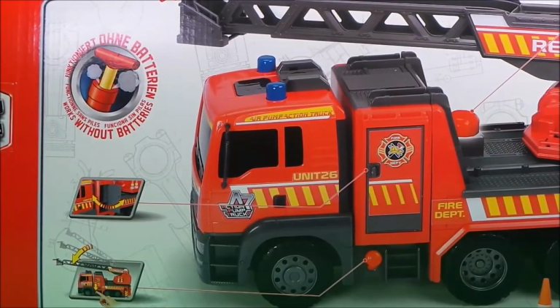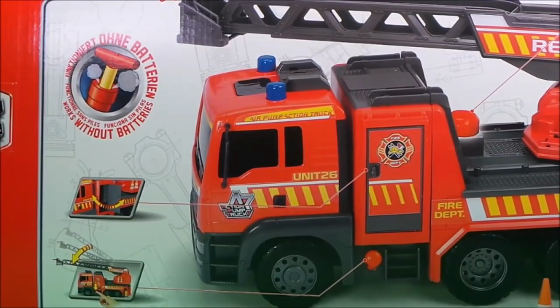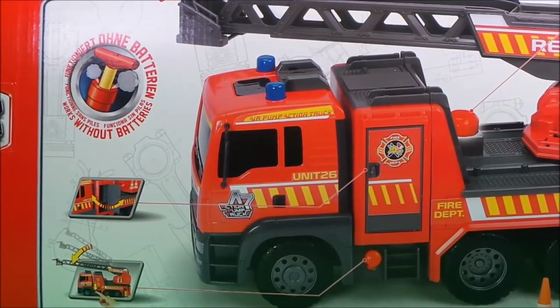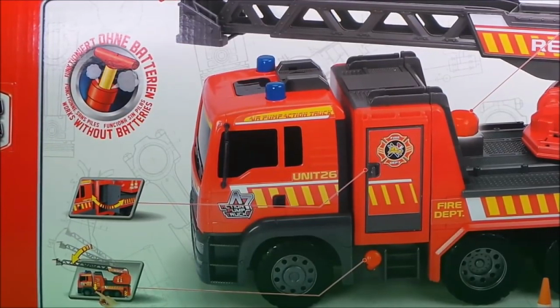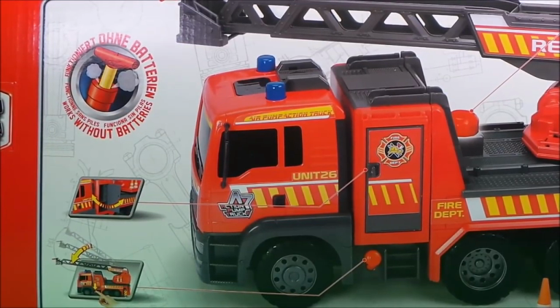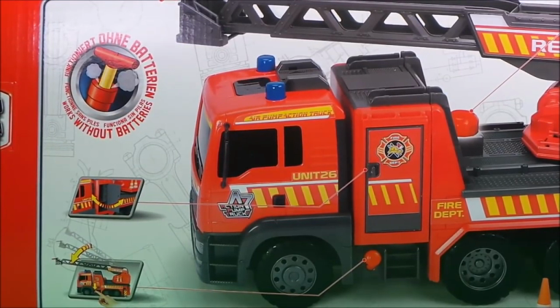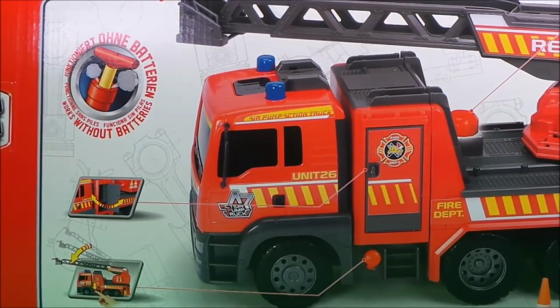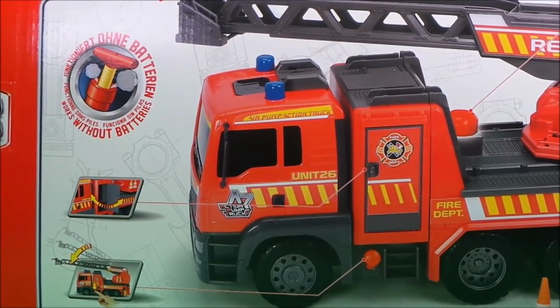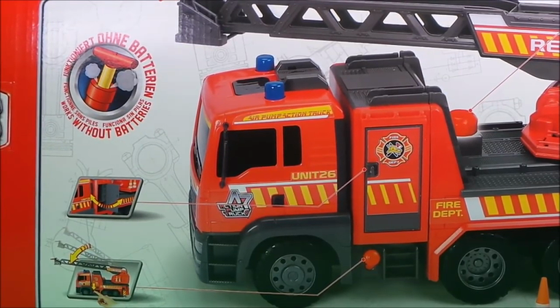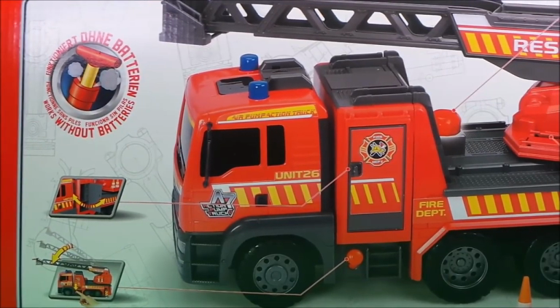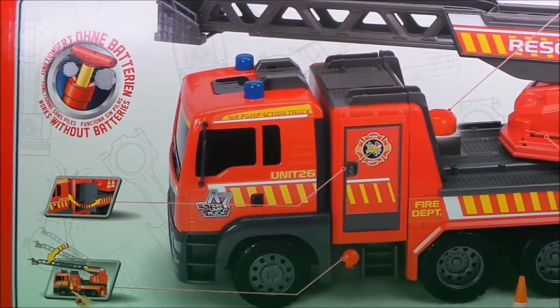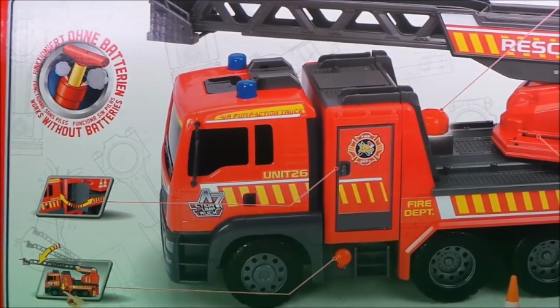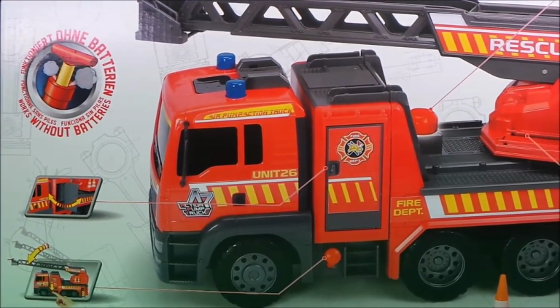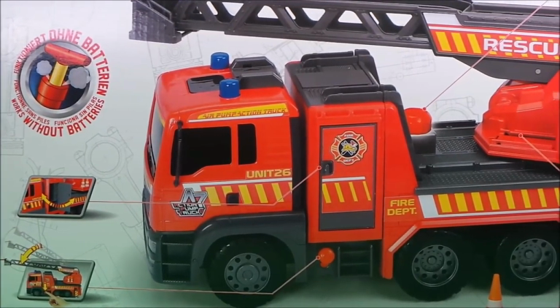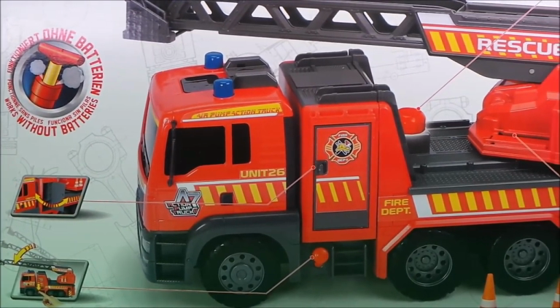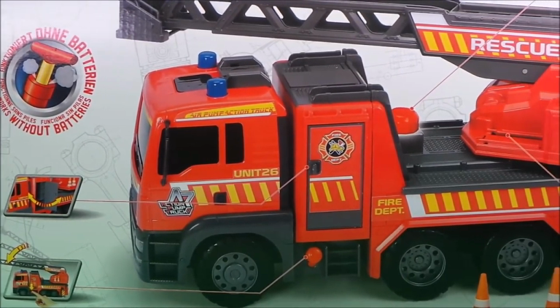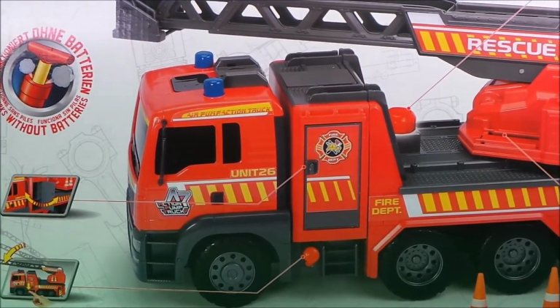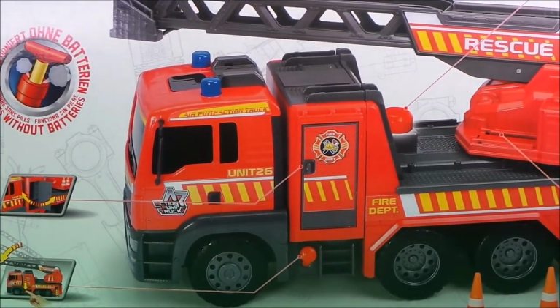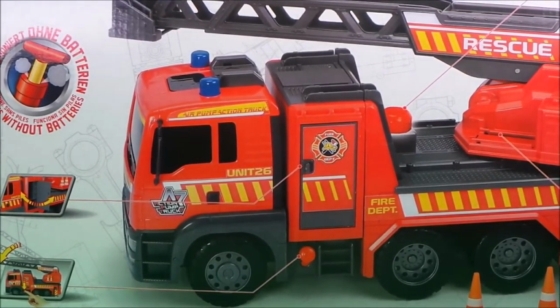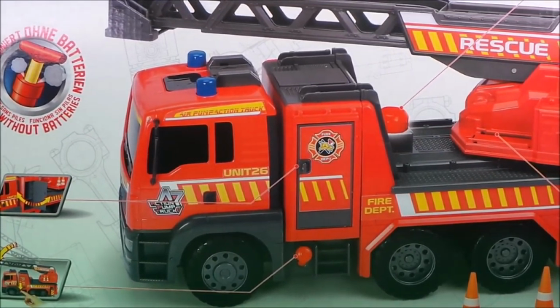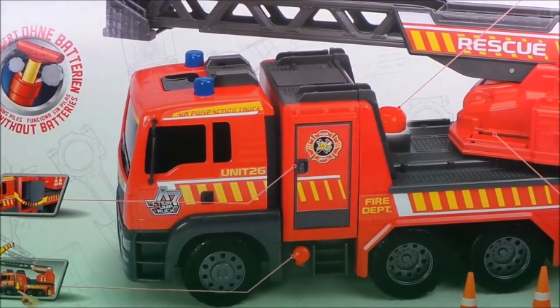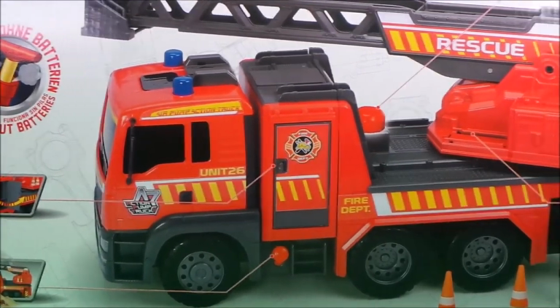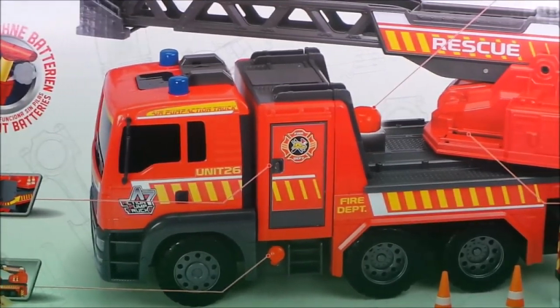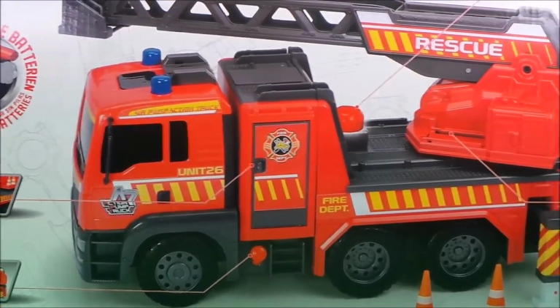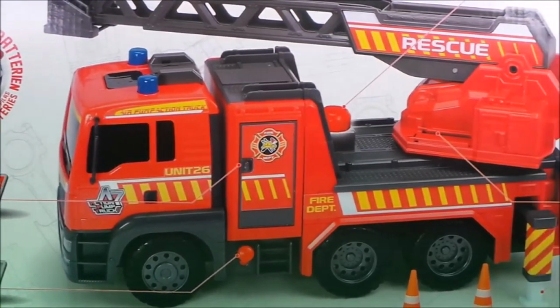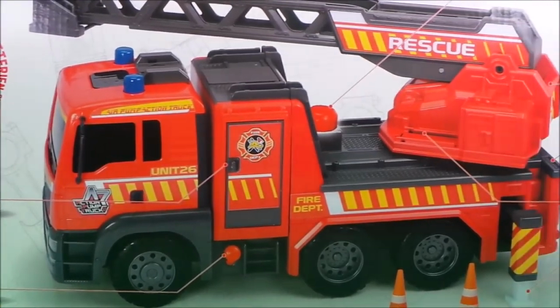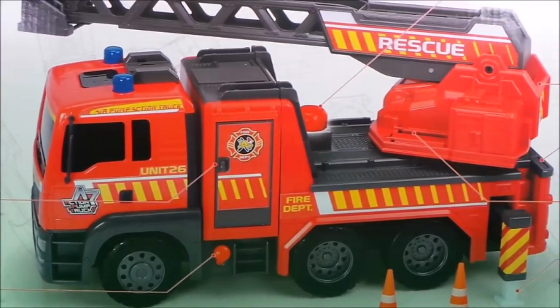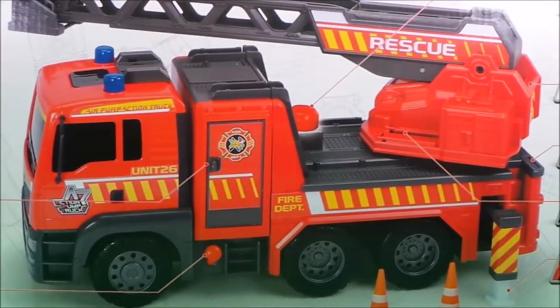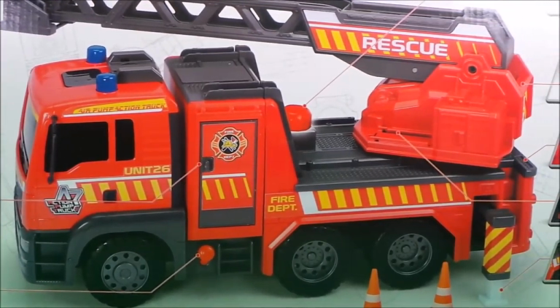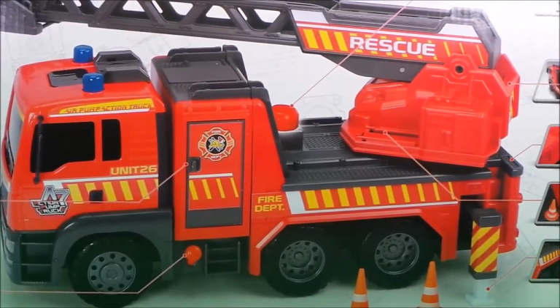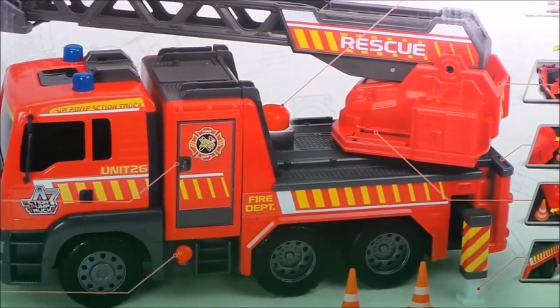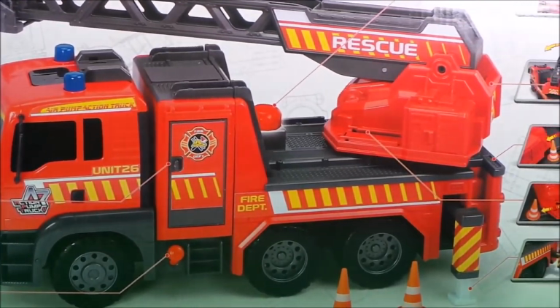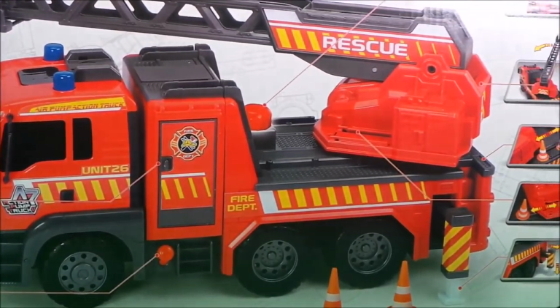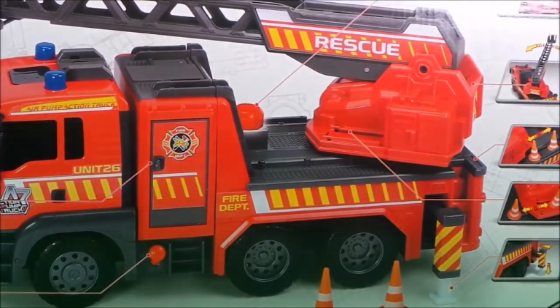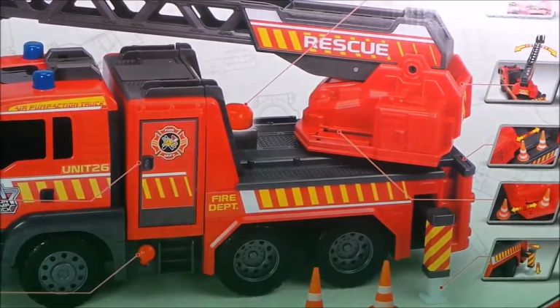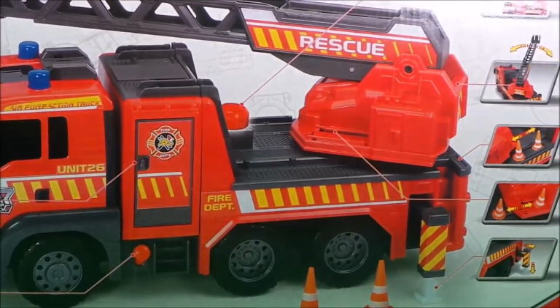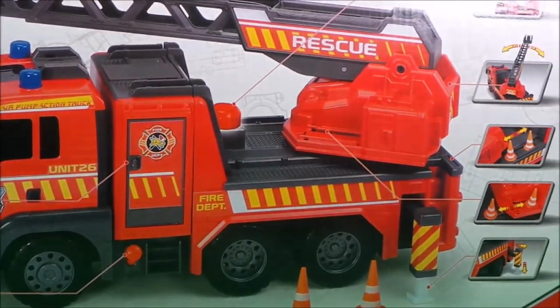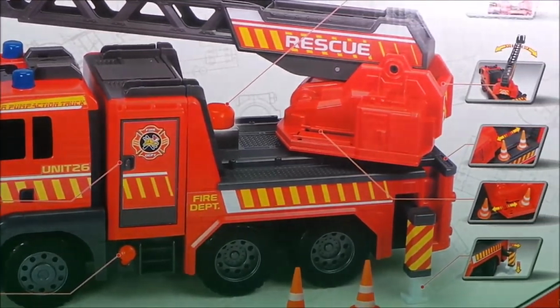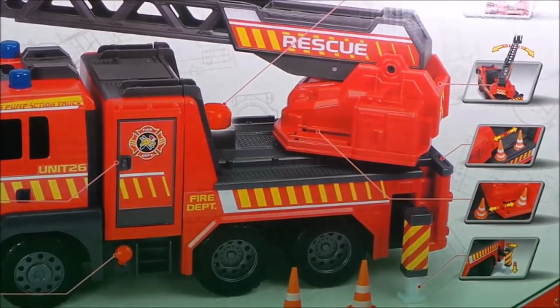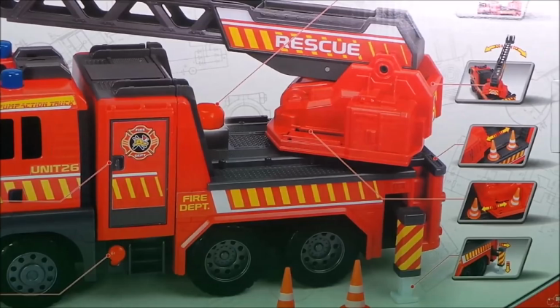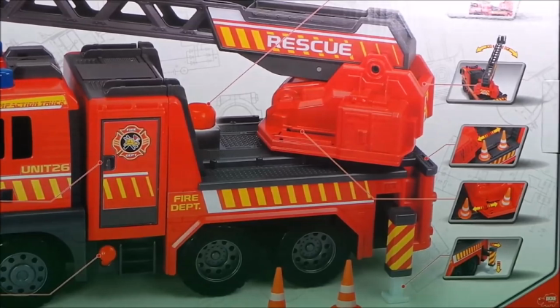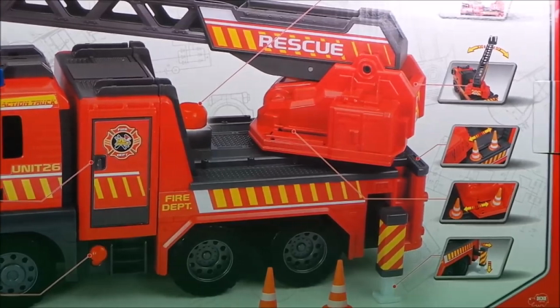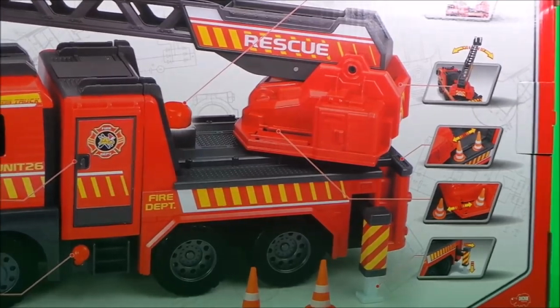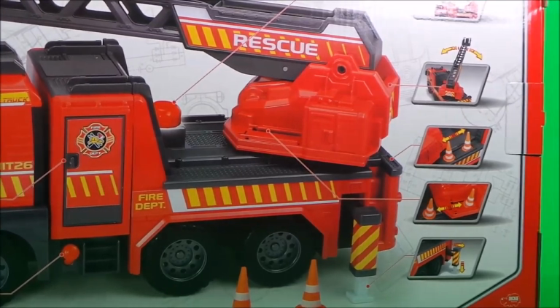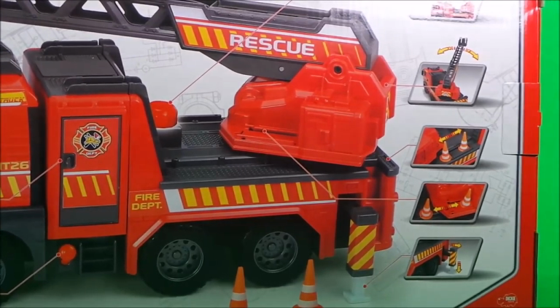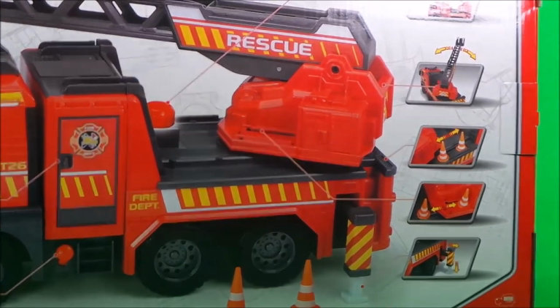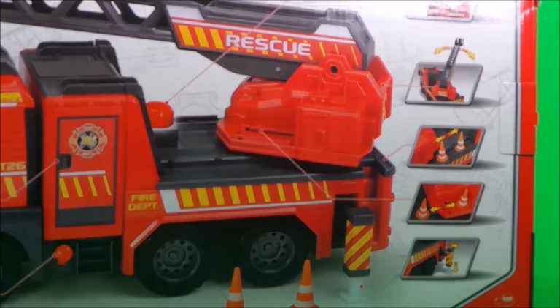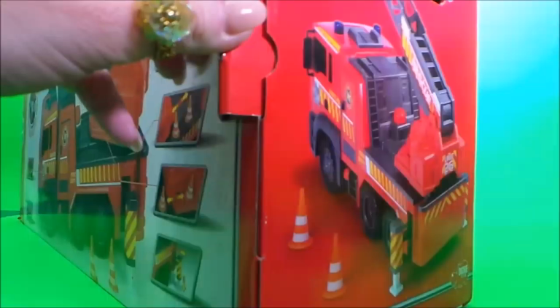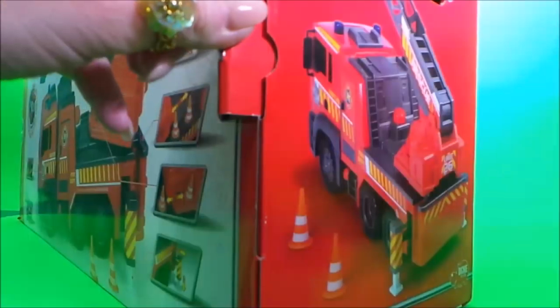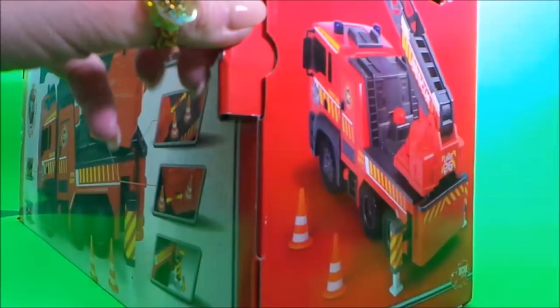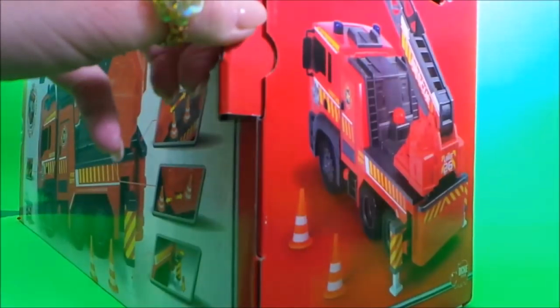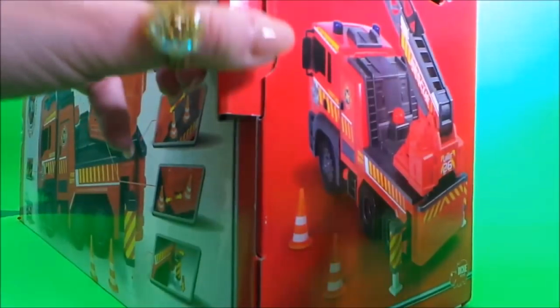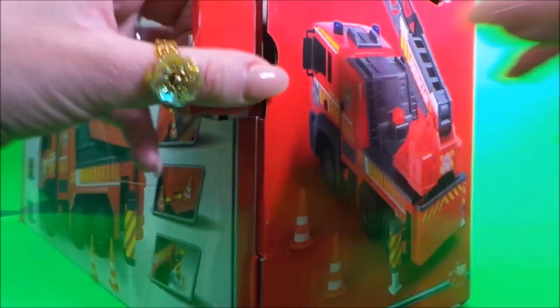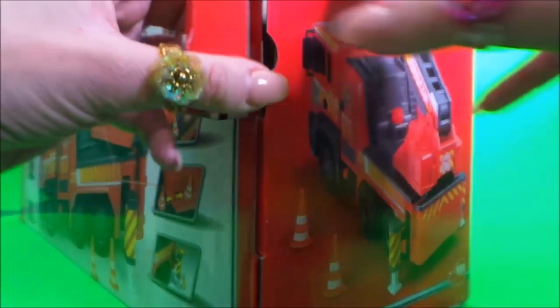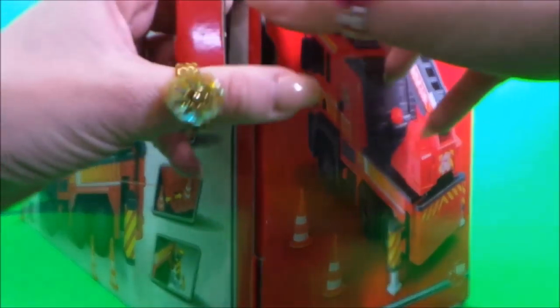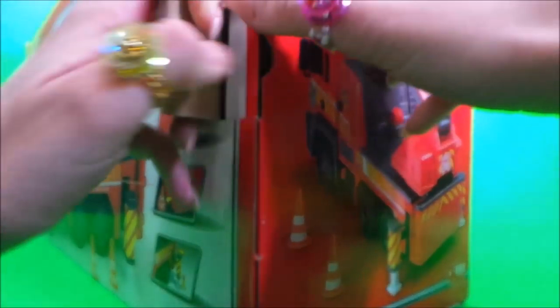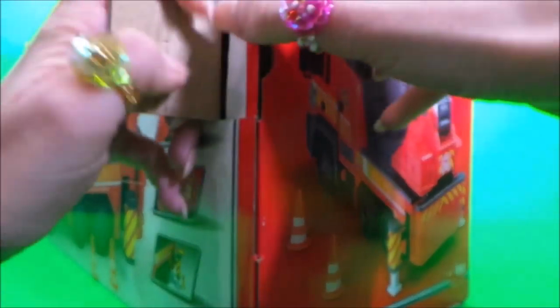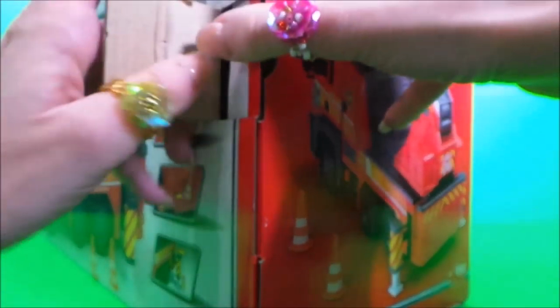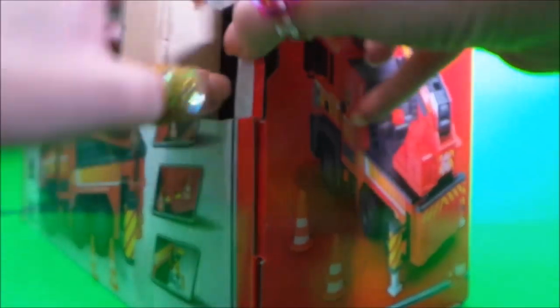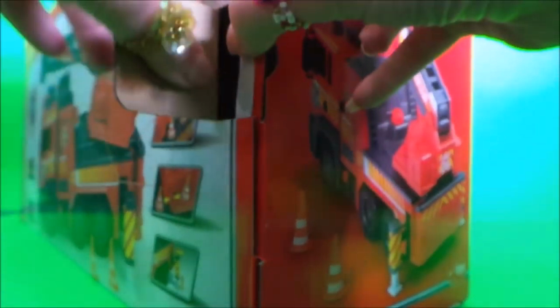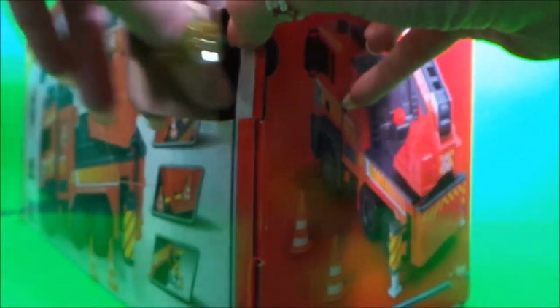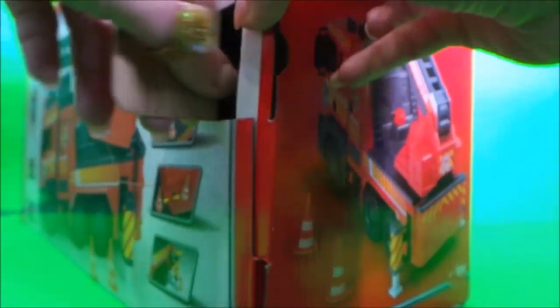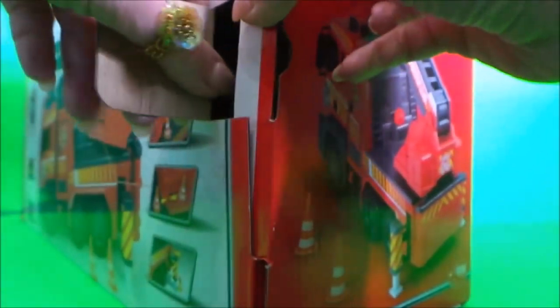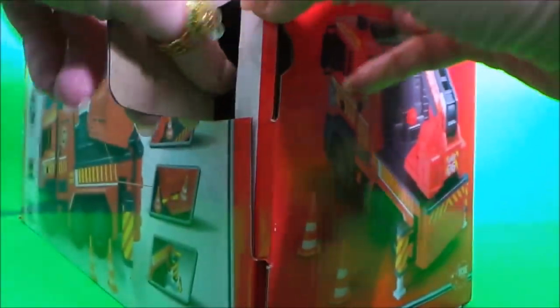The back shows how the pump is going to work. Let's see how it works inside.